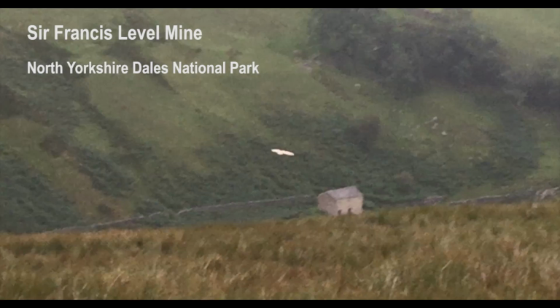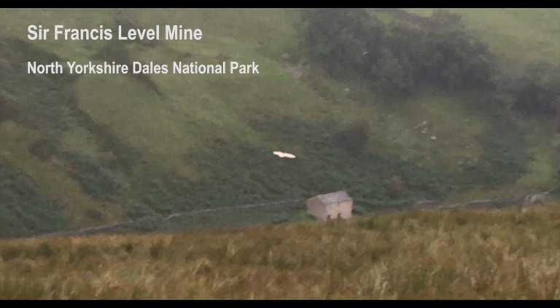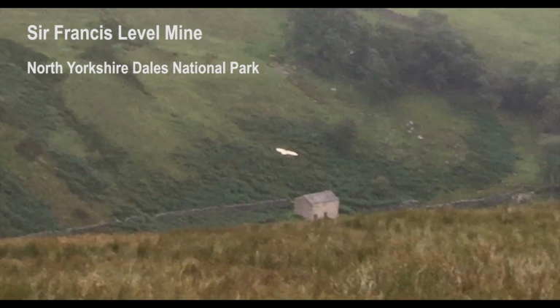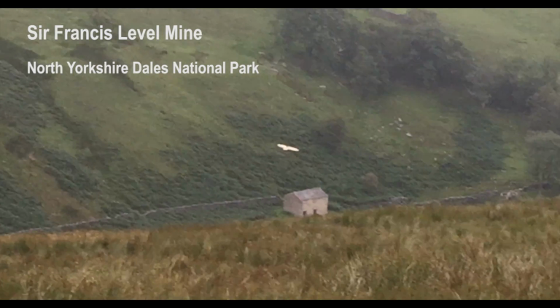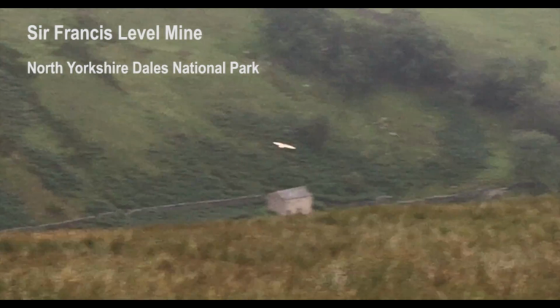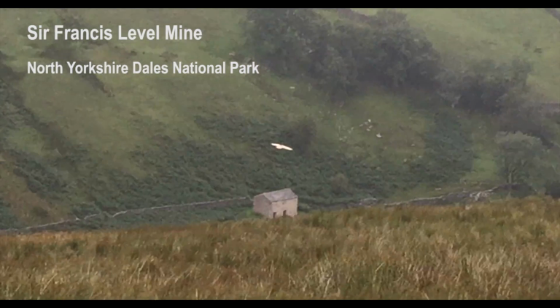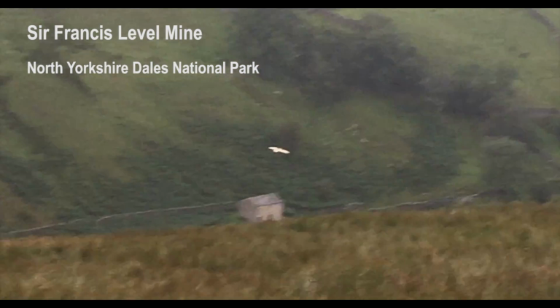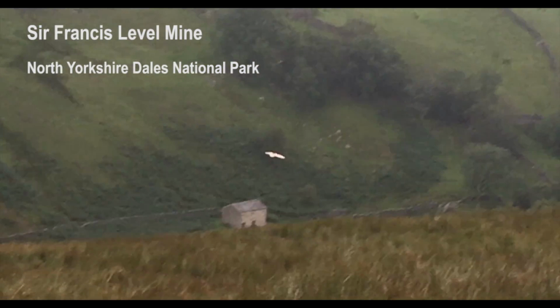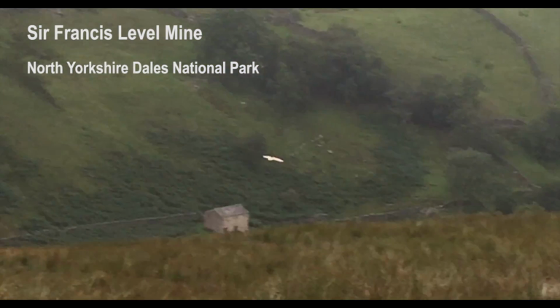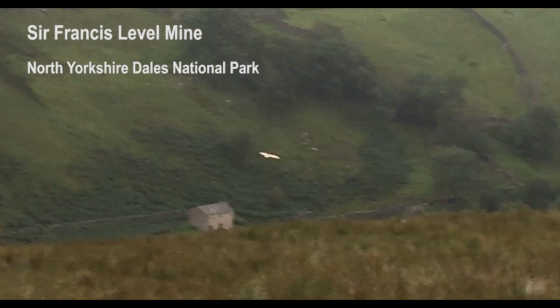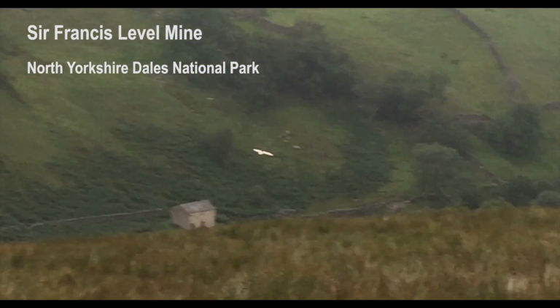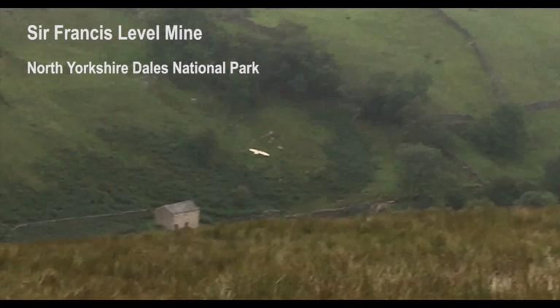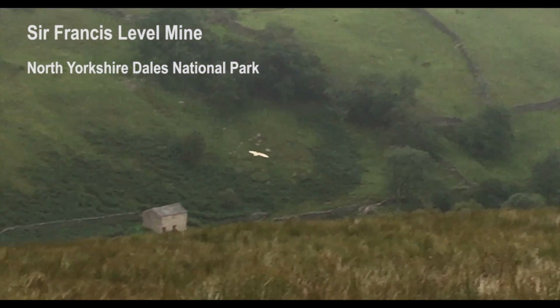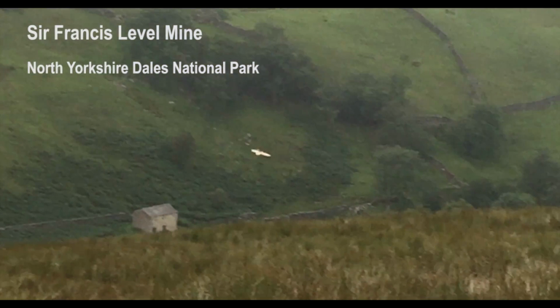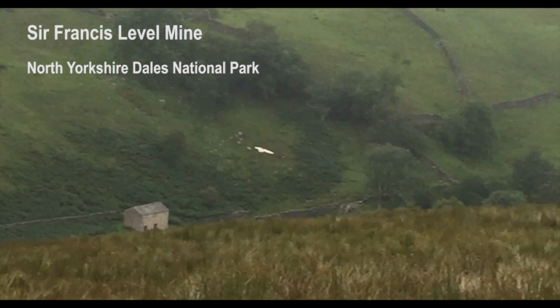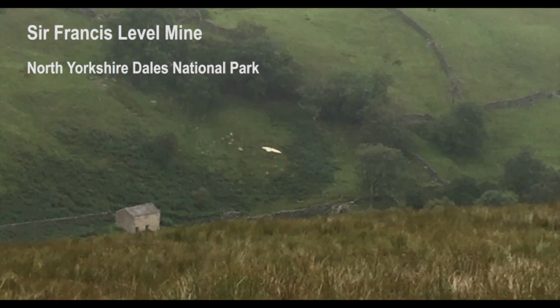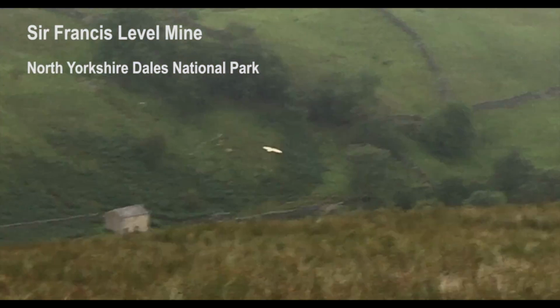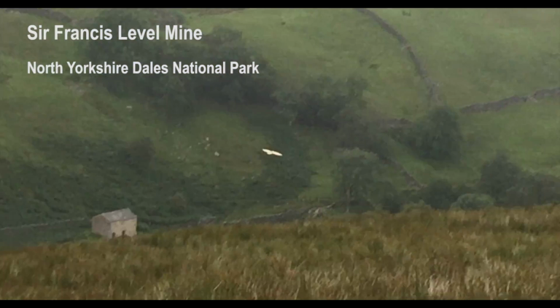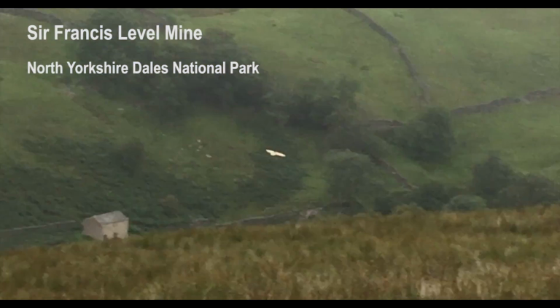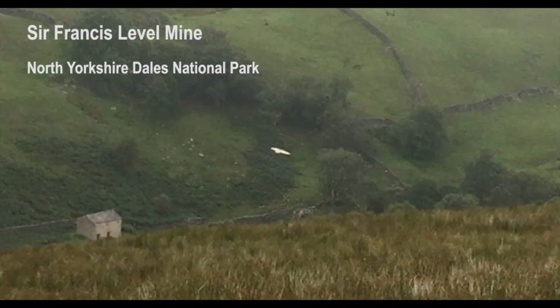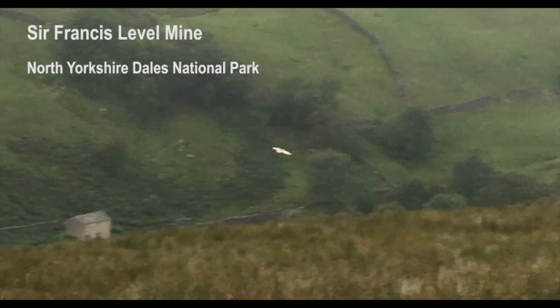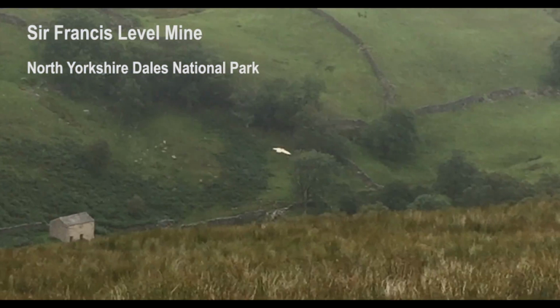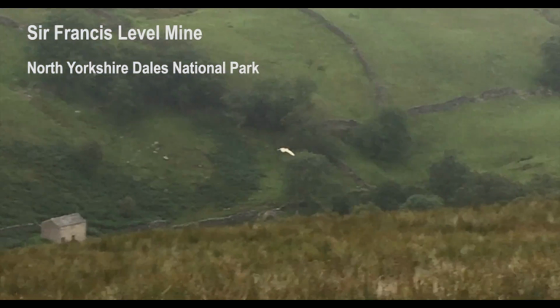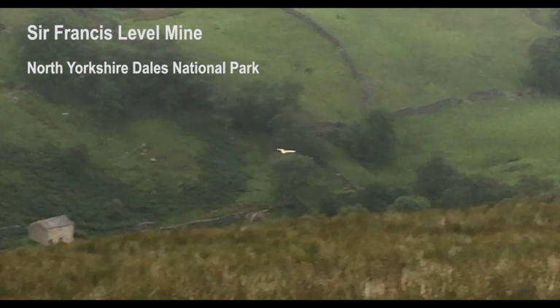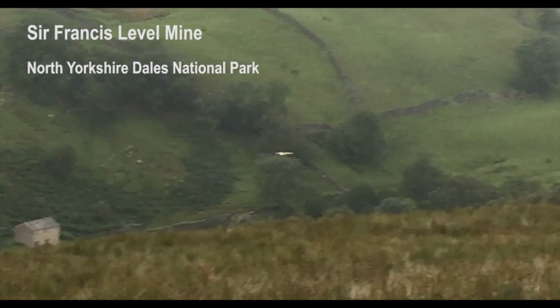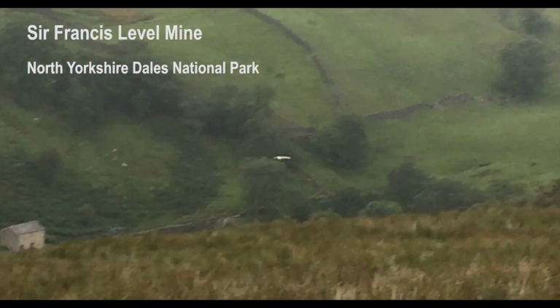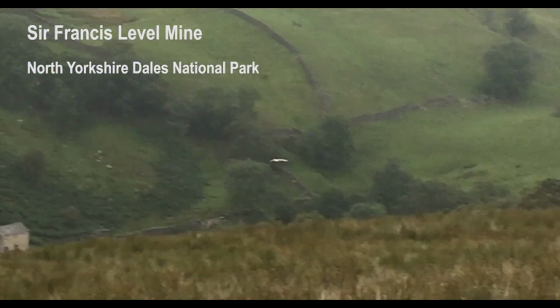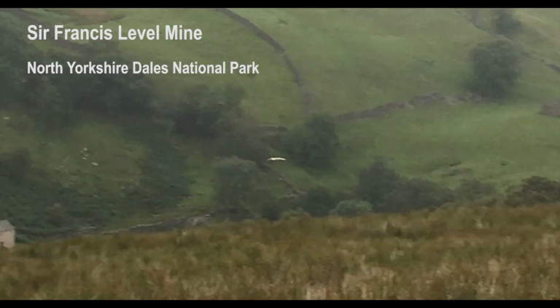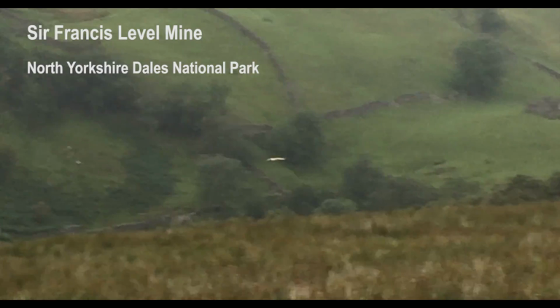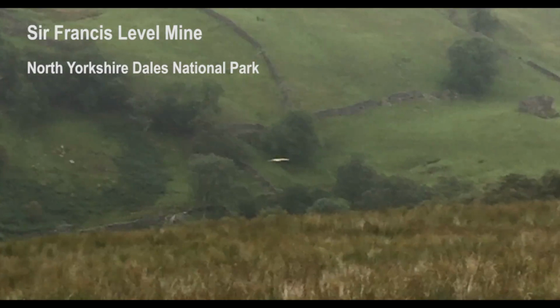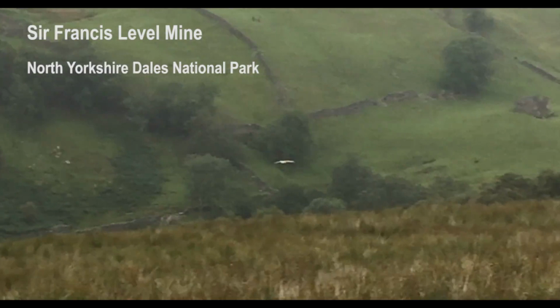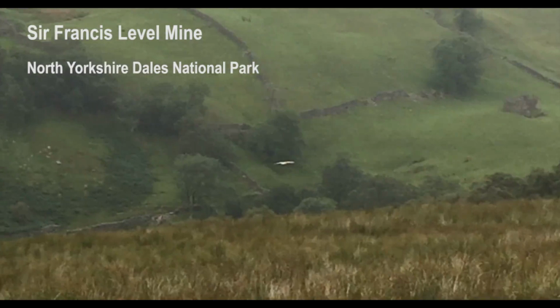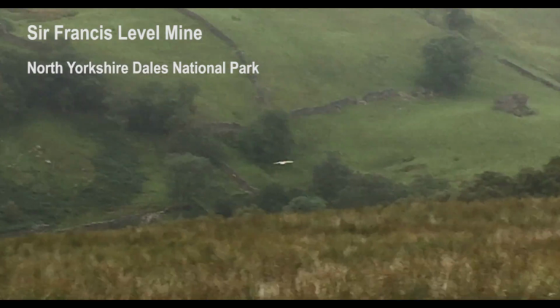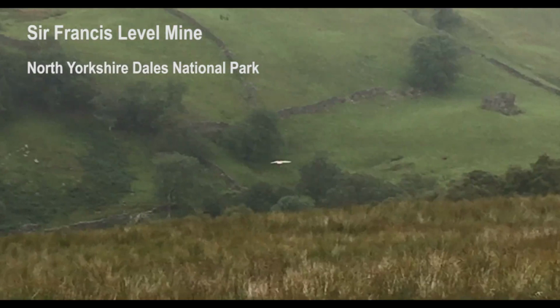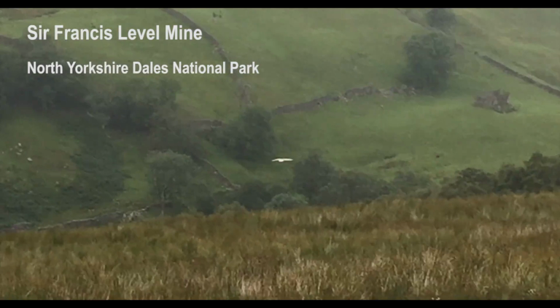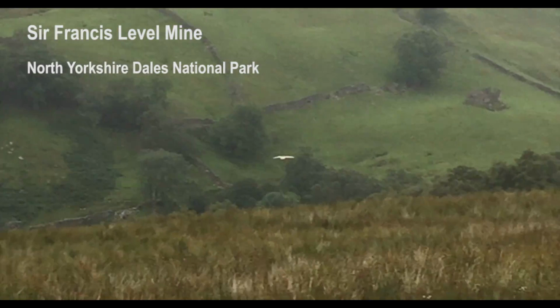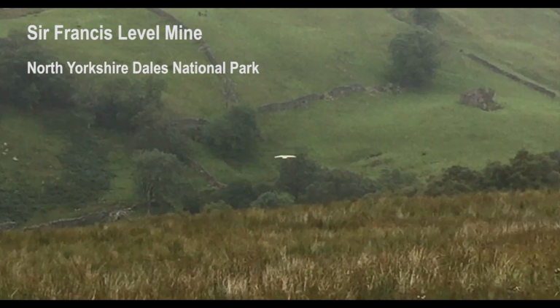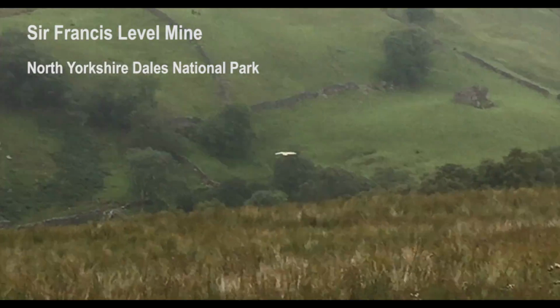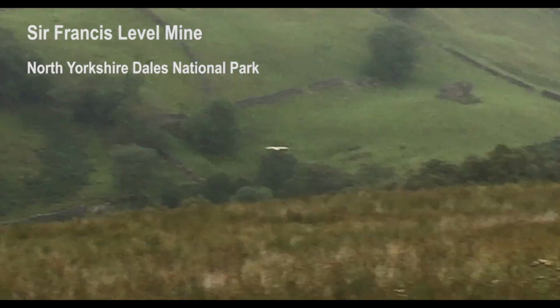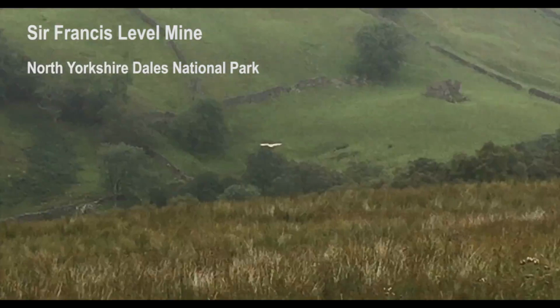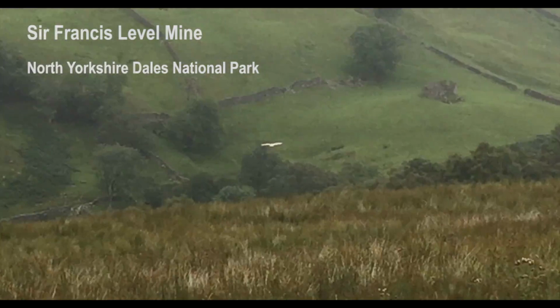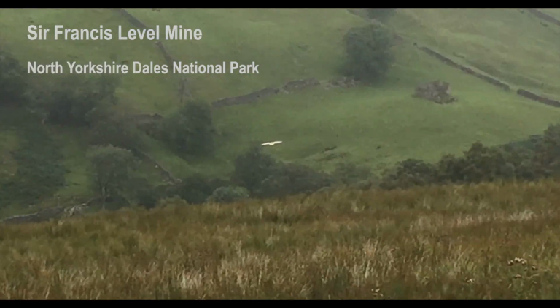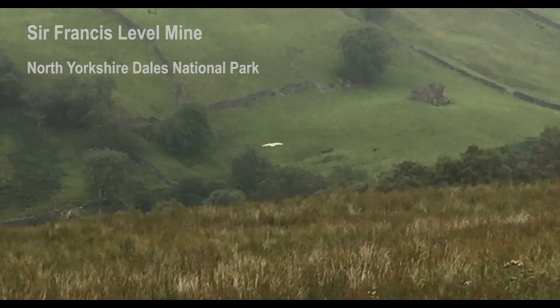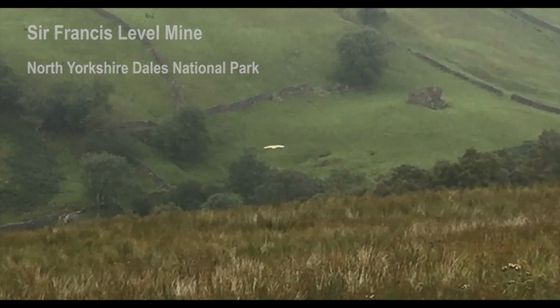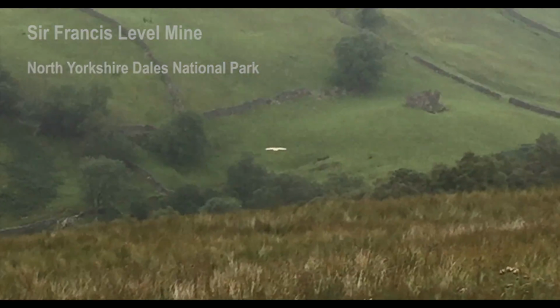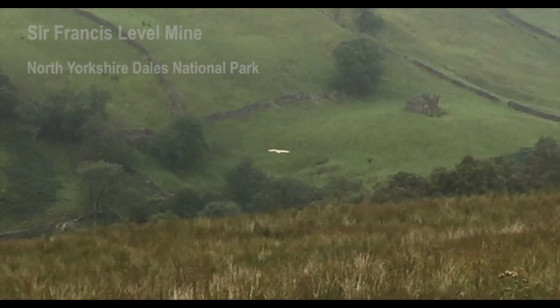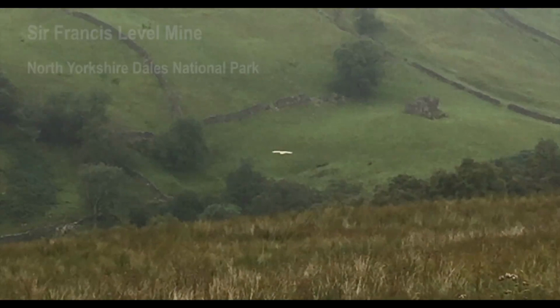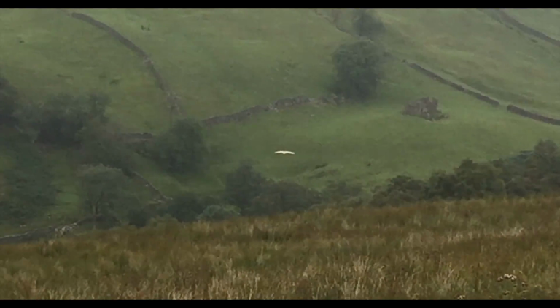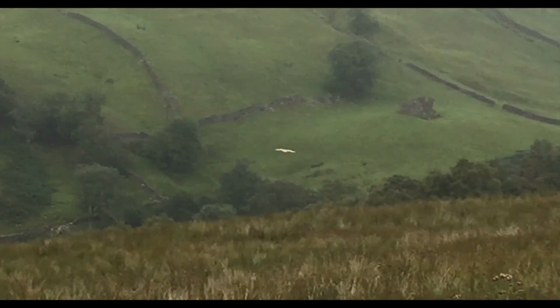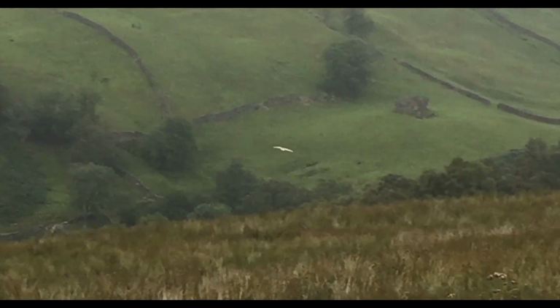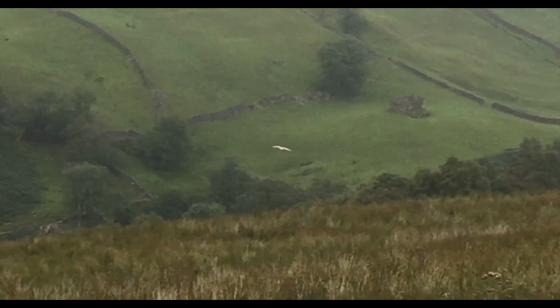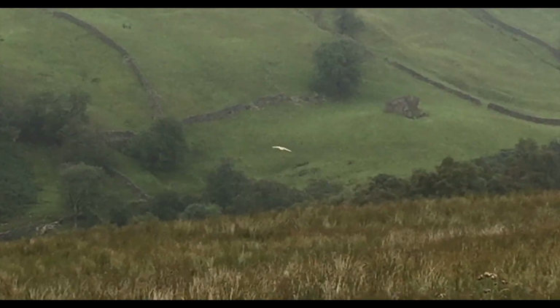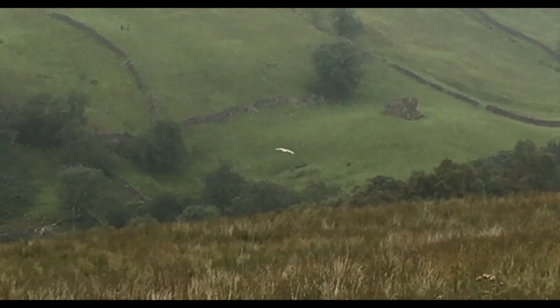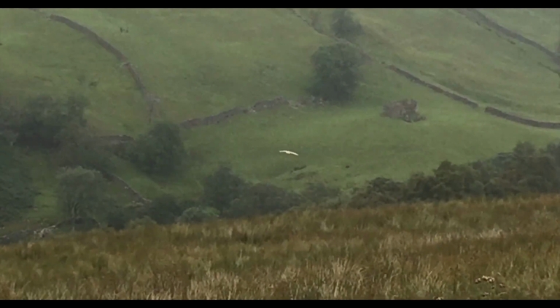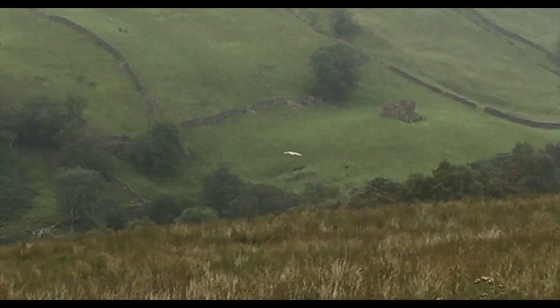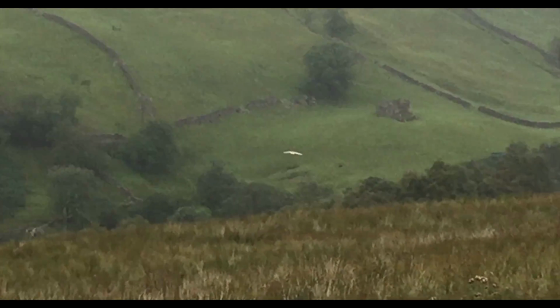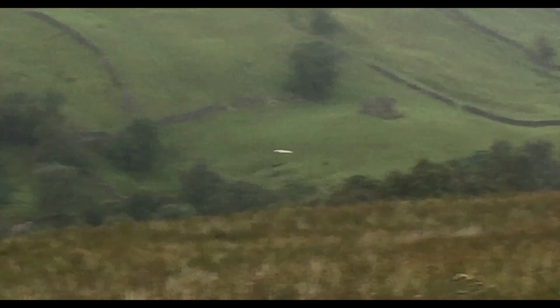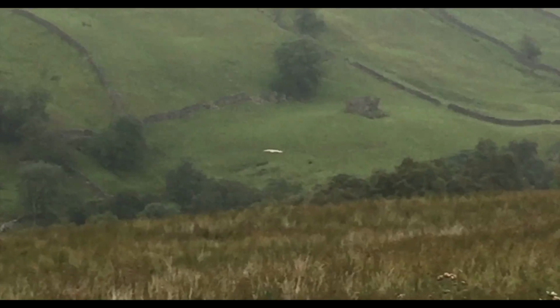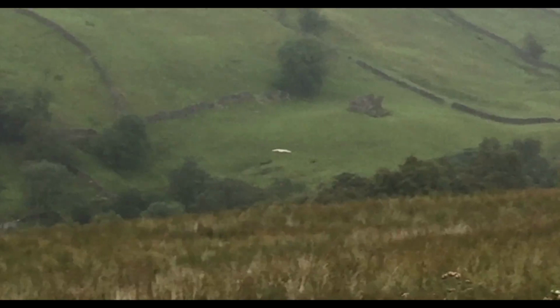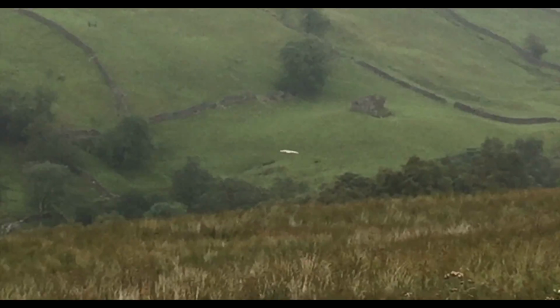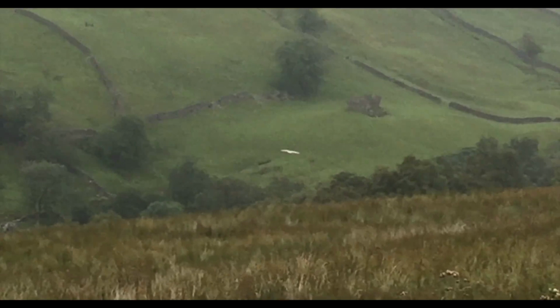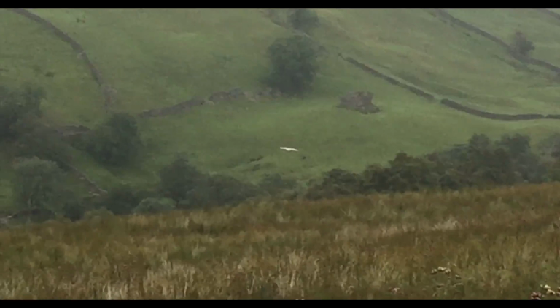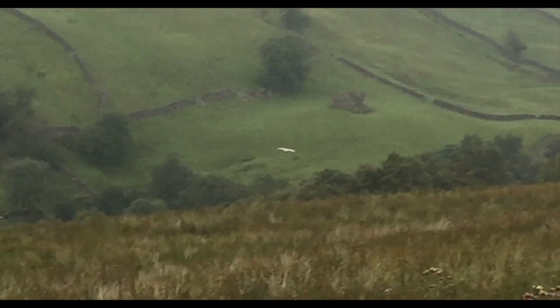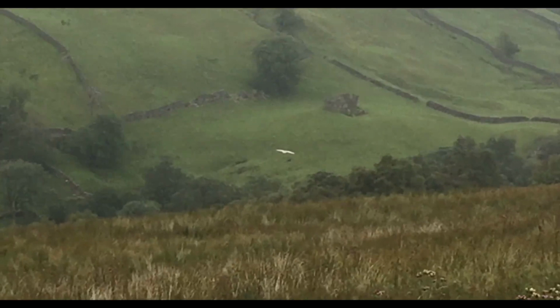The Sir Francis Level Mine is located in Gunnerside Gill, a small valley in the North Yorkshire Dales National Park.